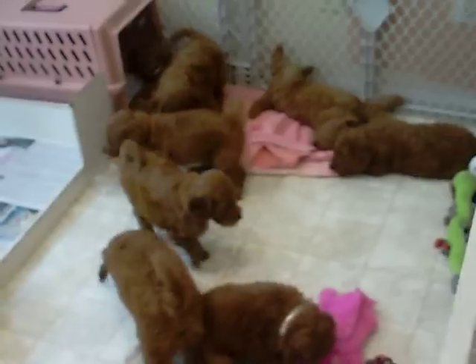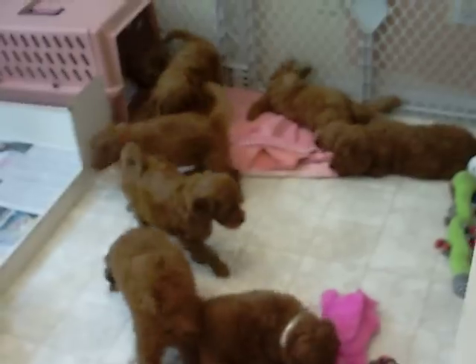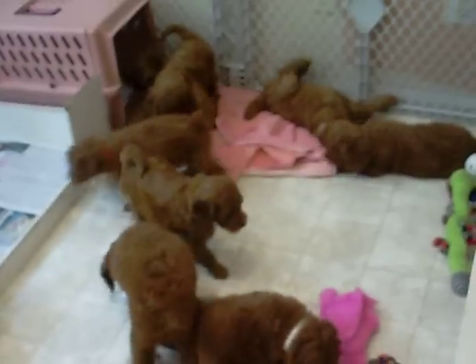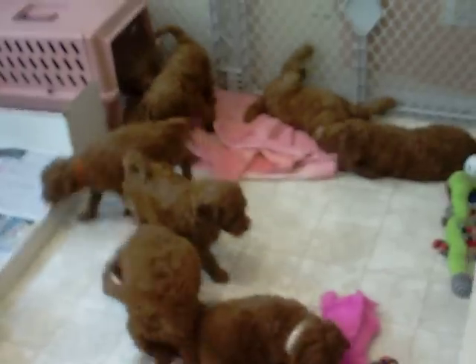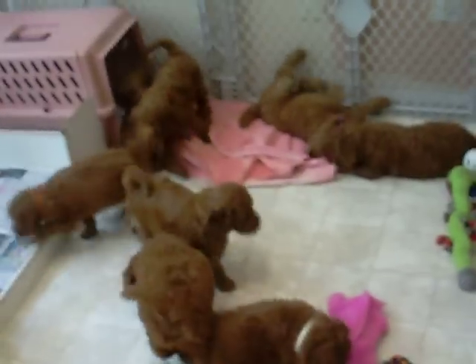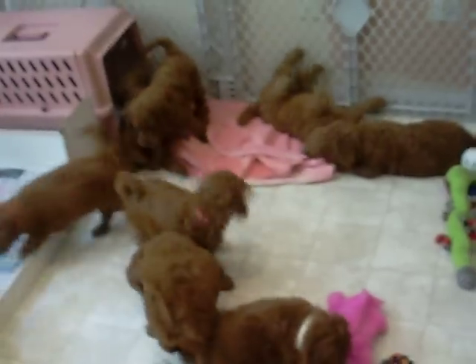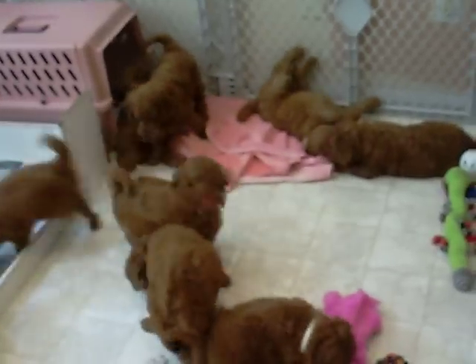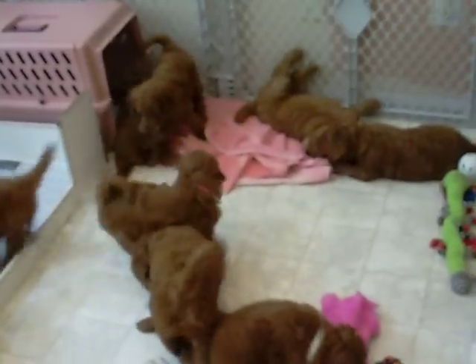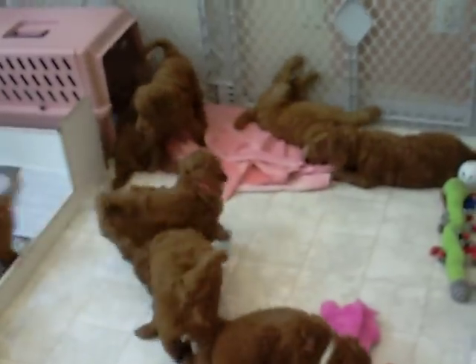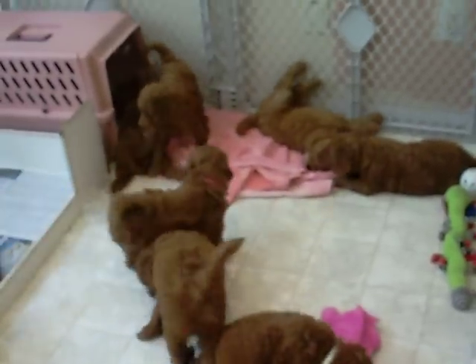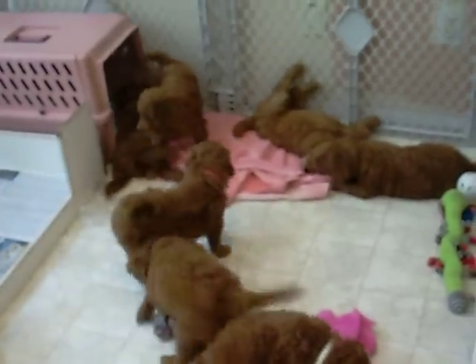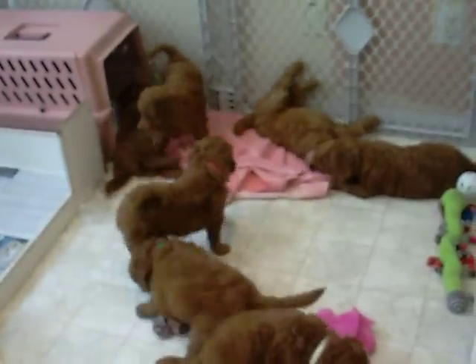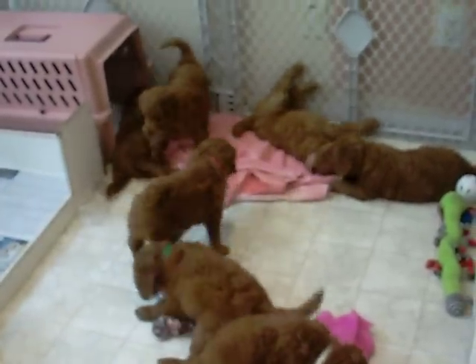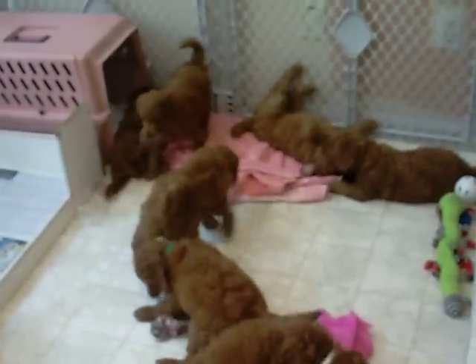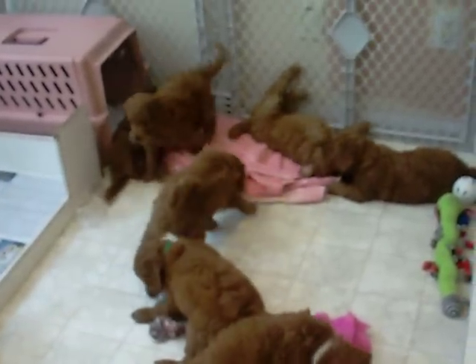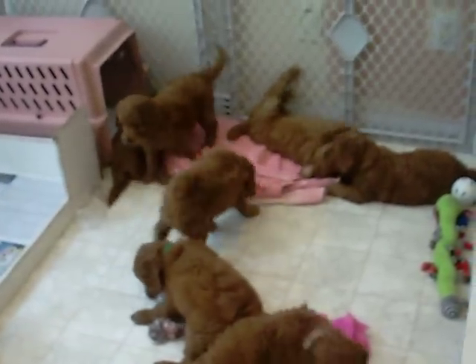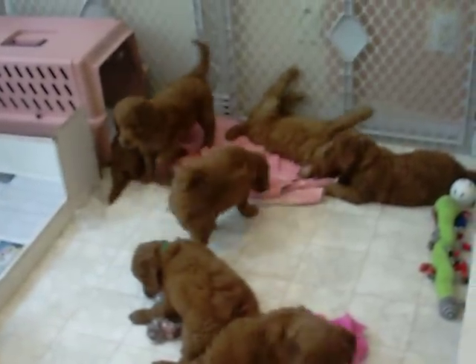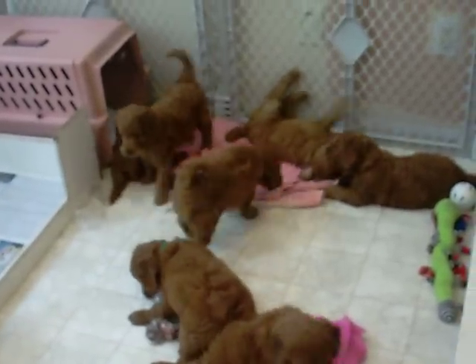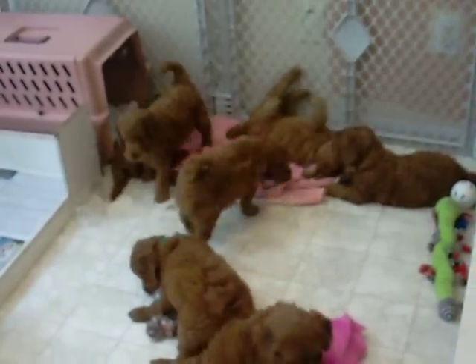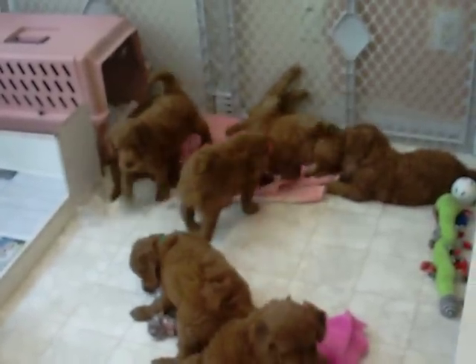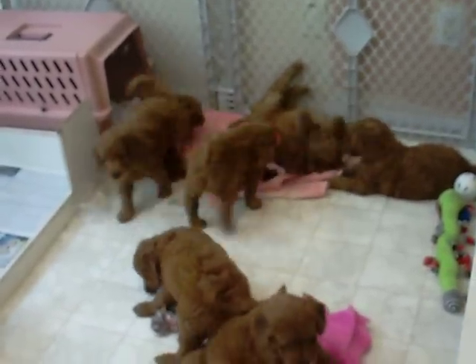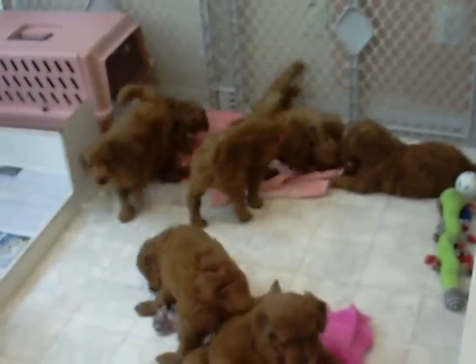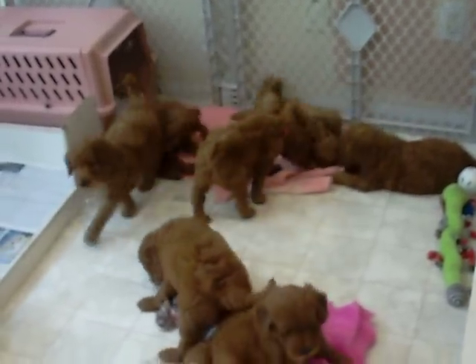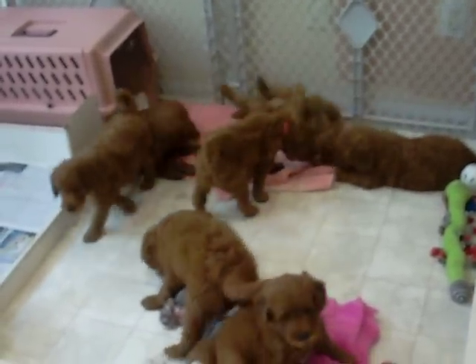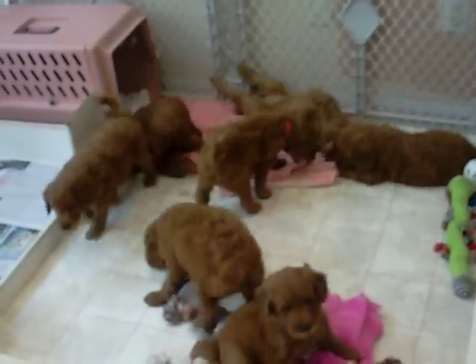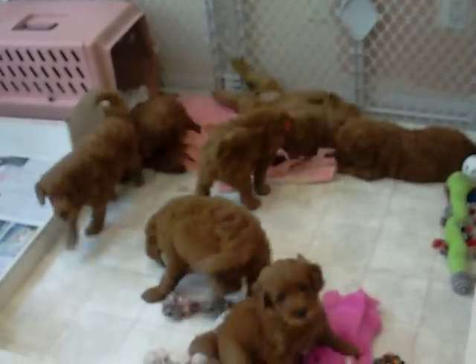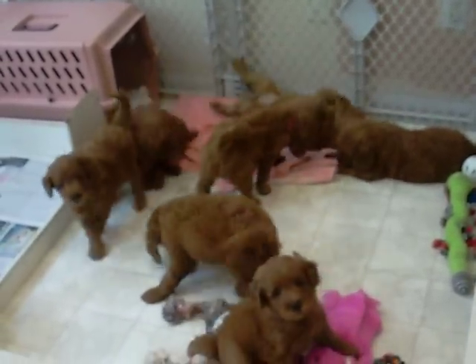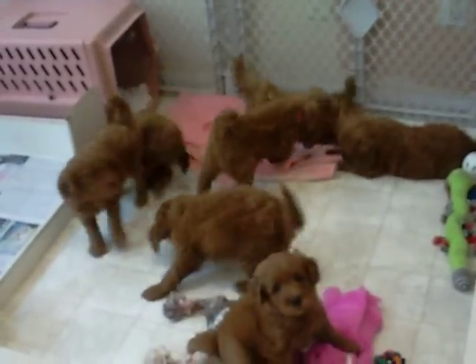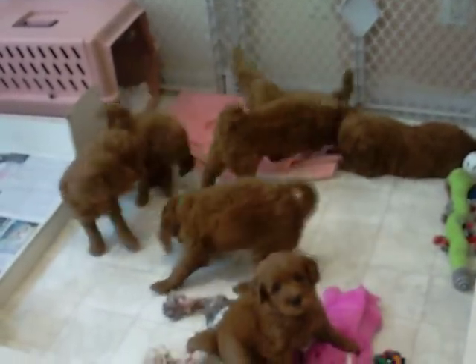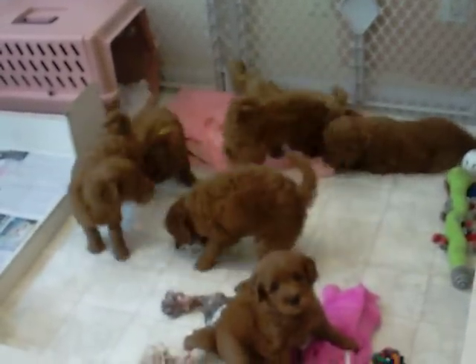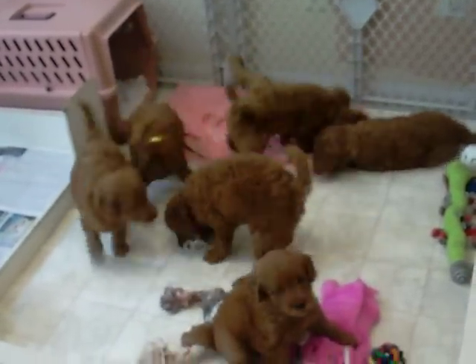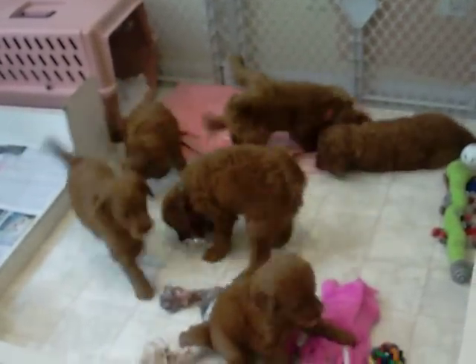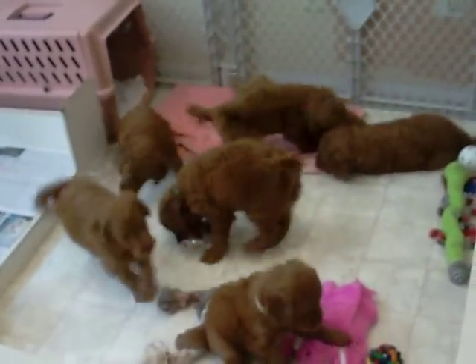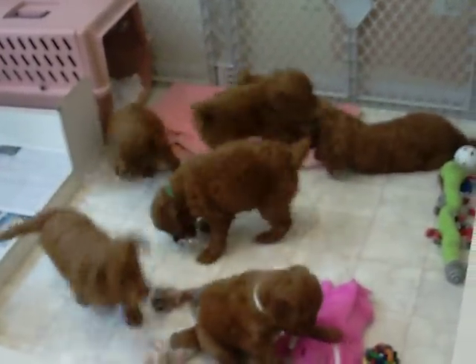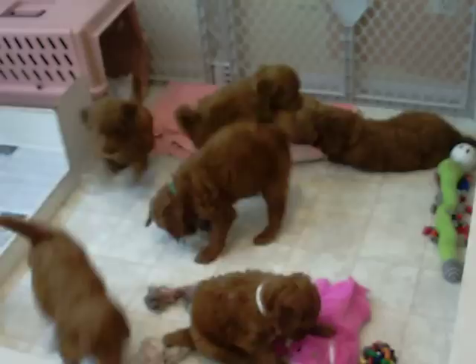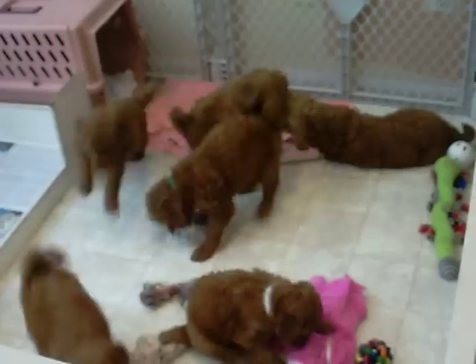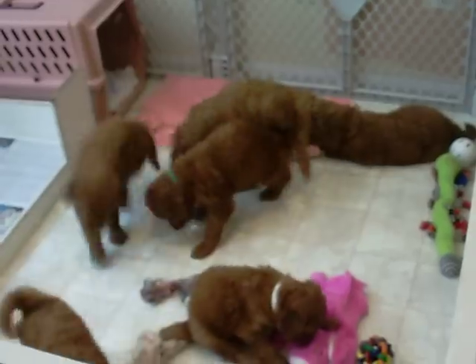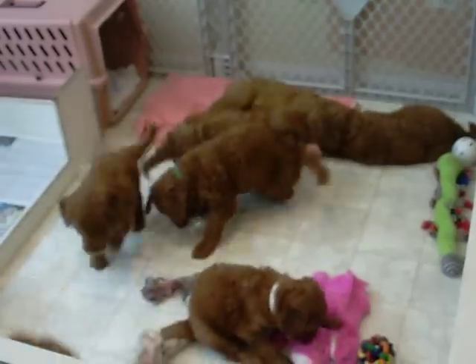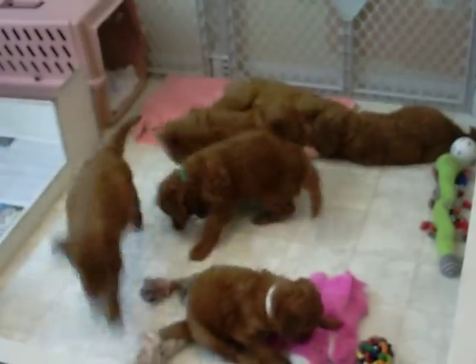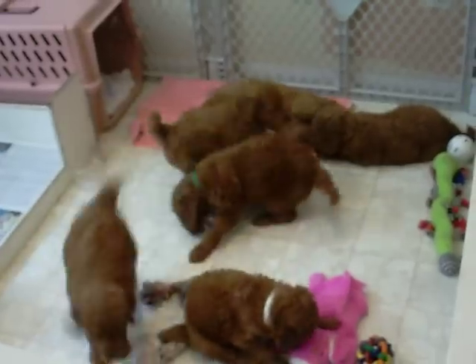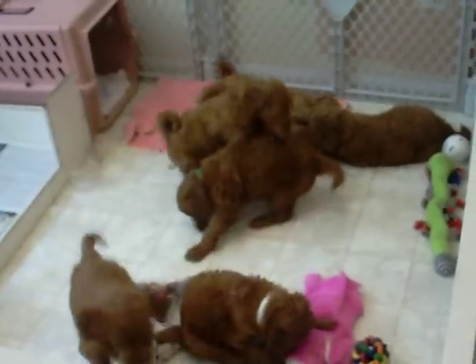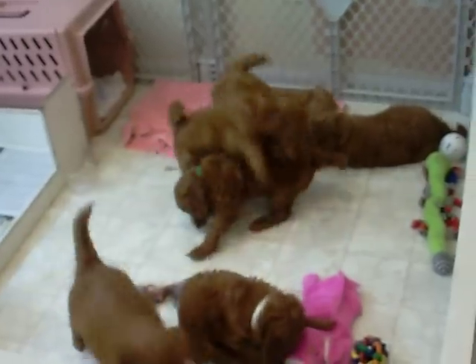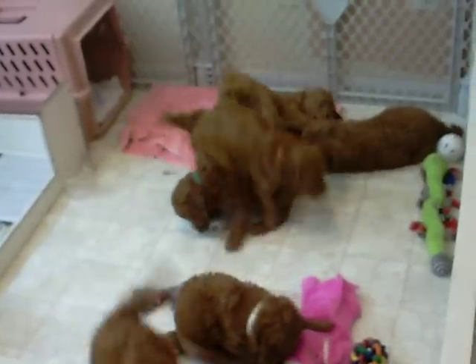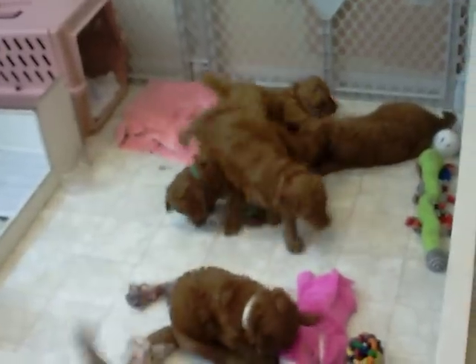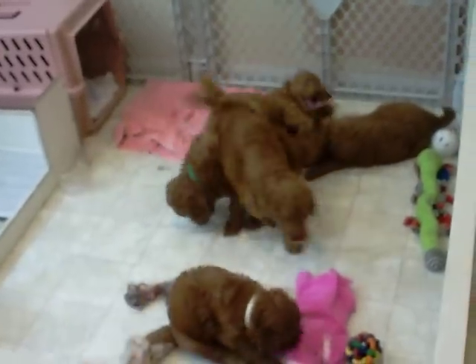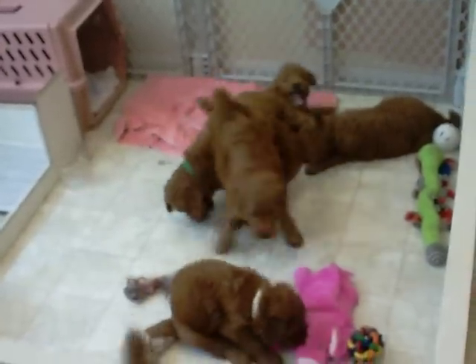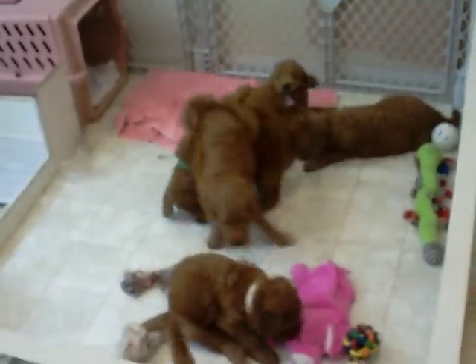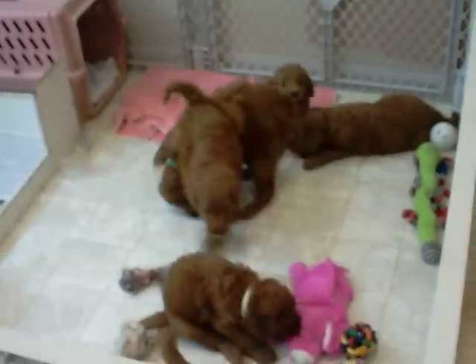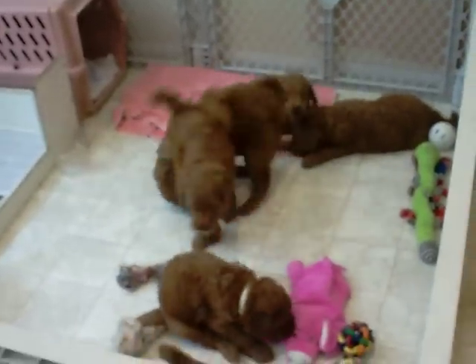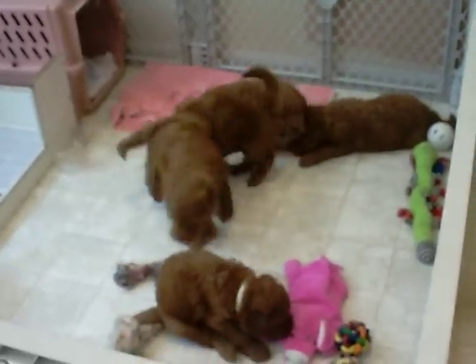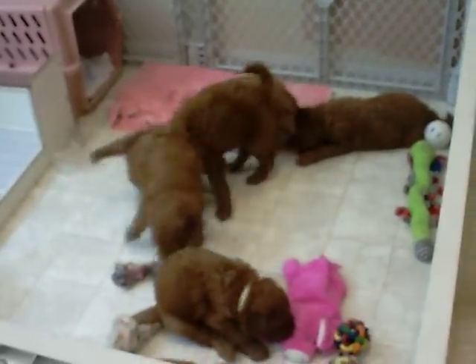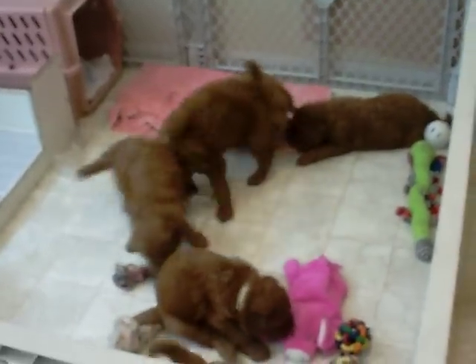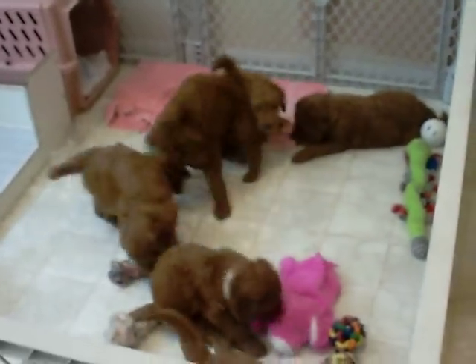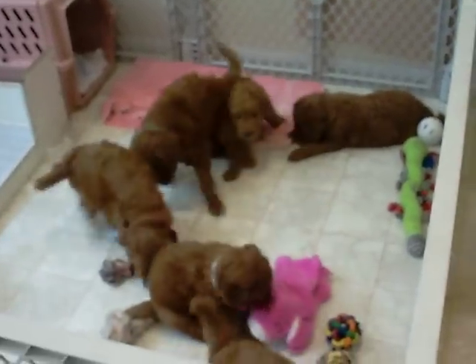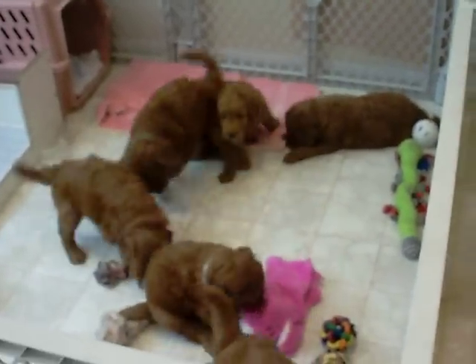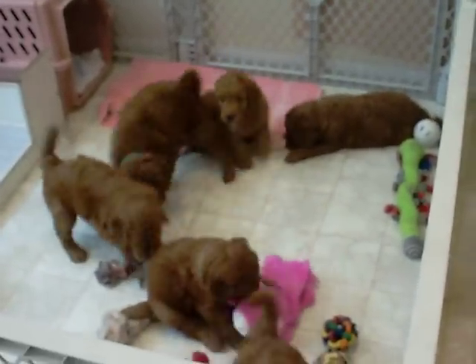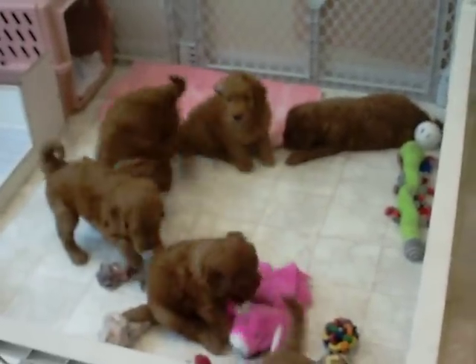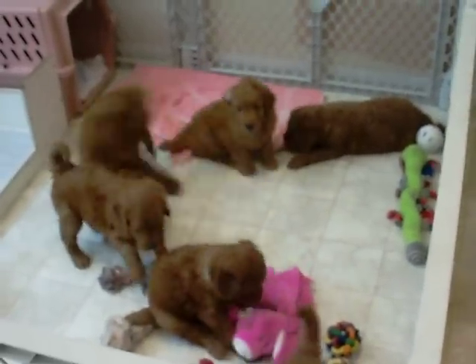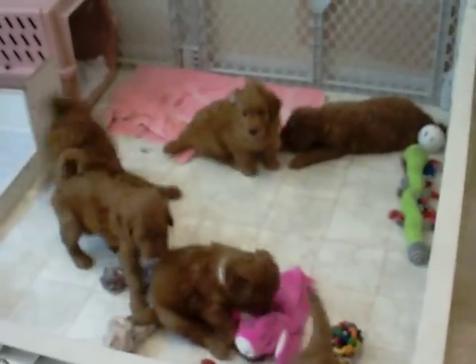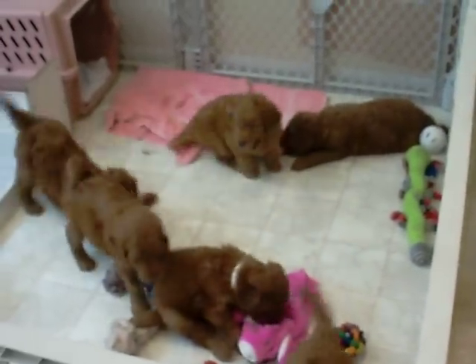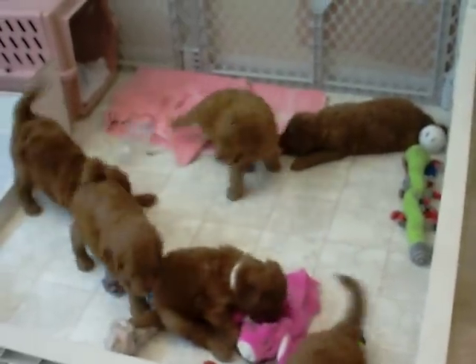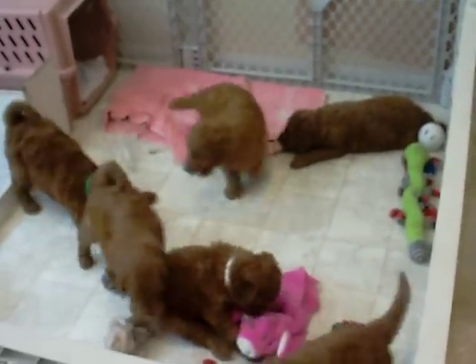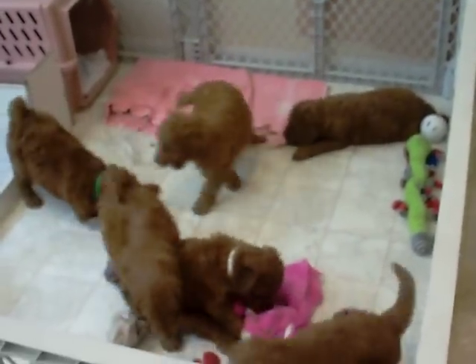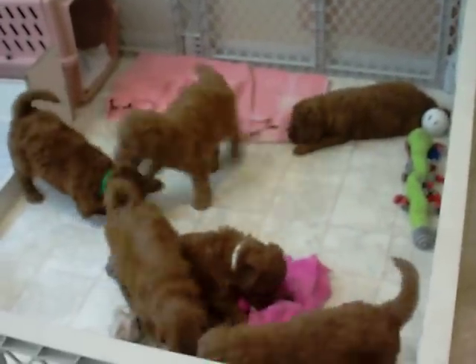Okay families, the Scotty's pups are almost six weeks old. Our location is this weekend.